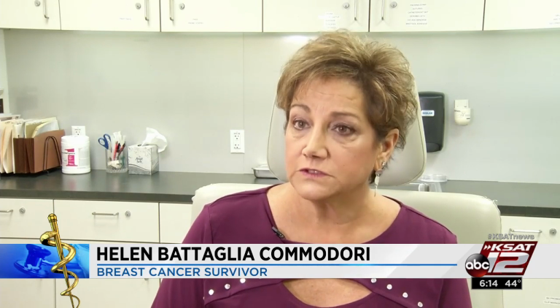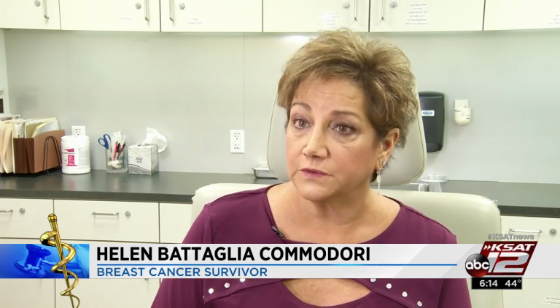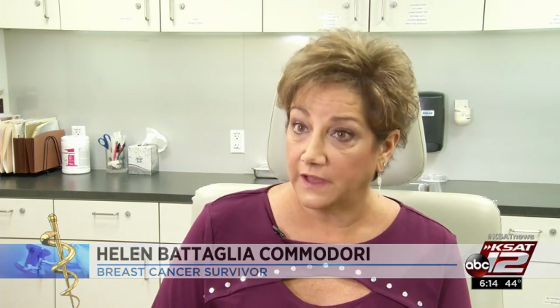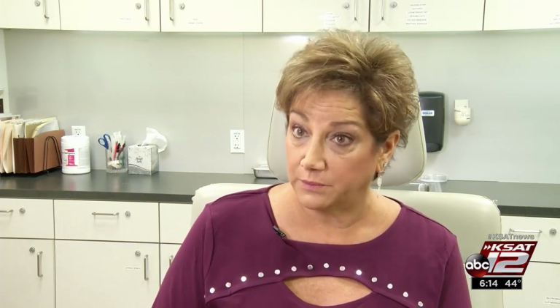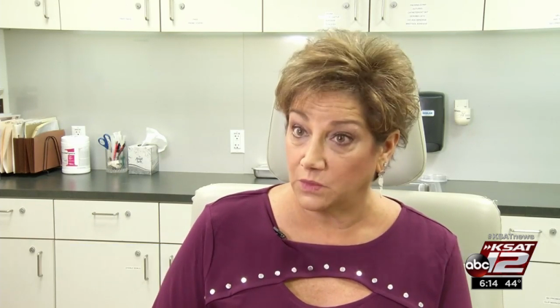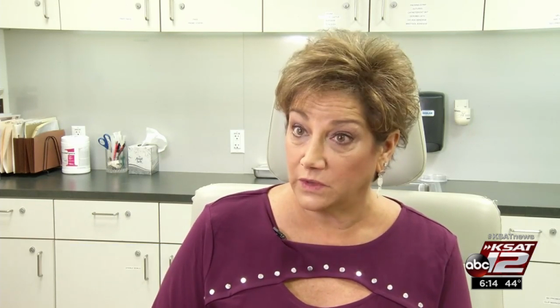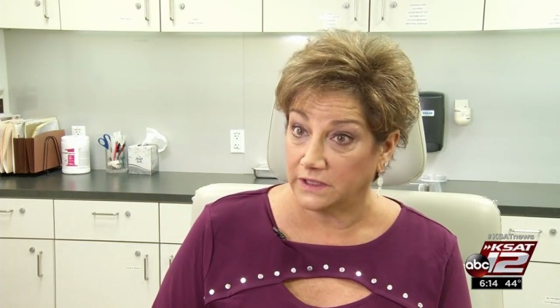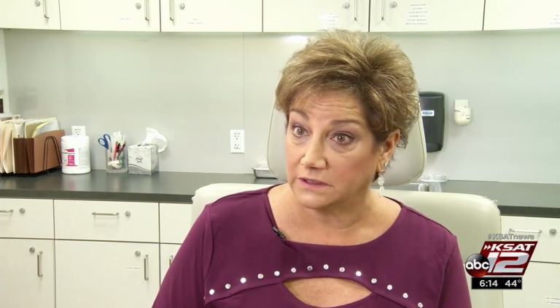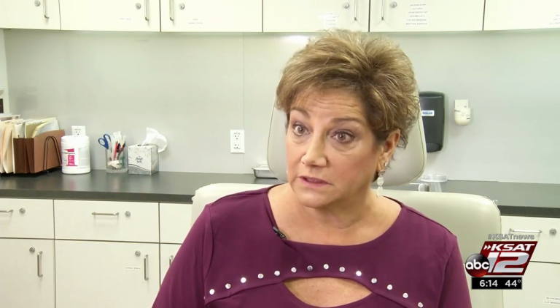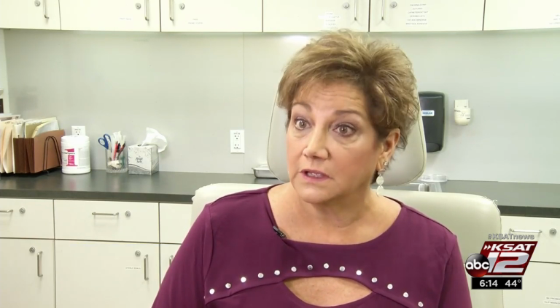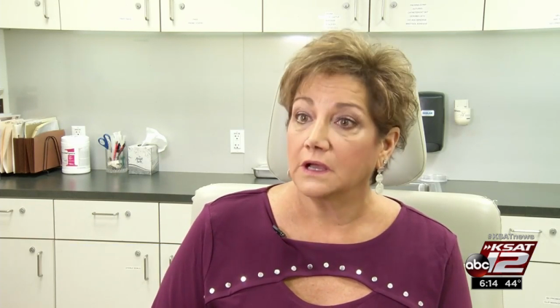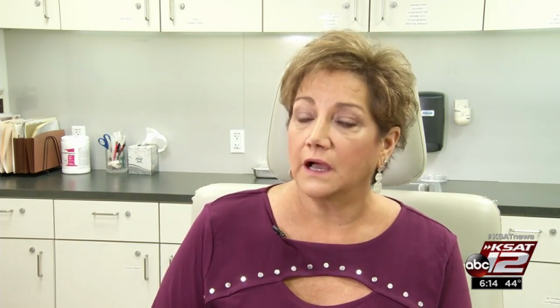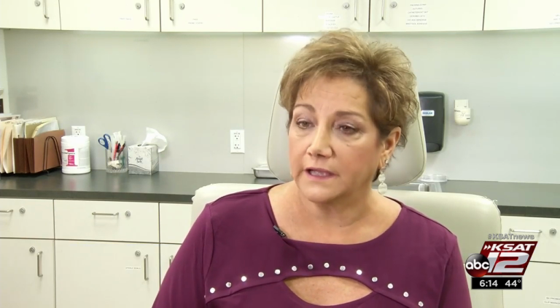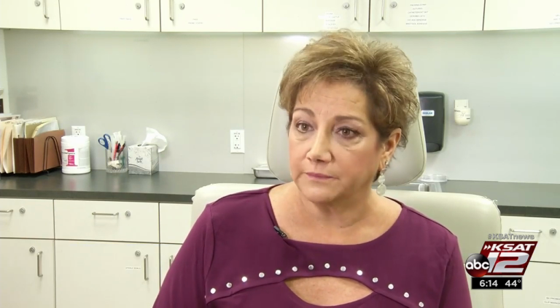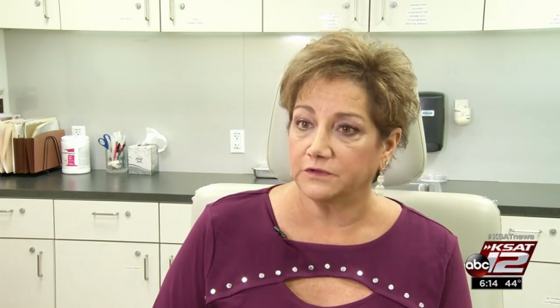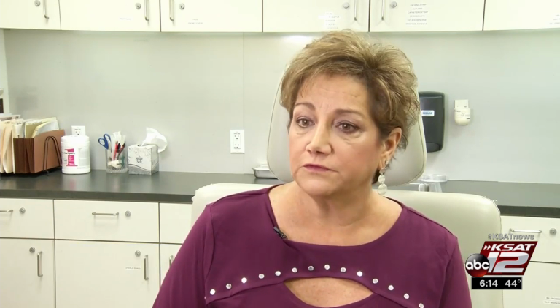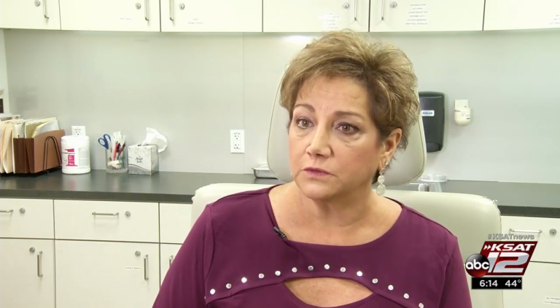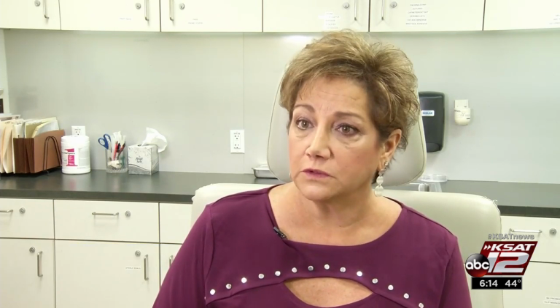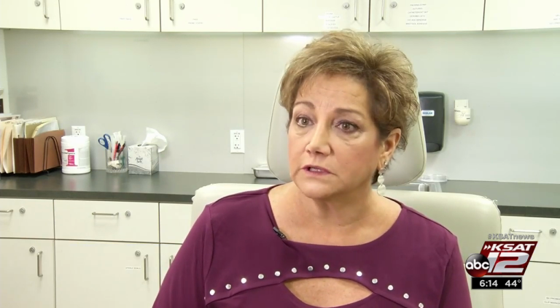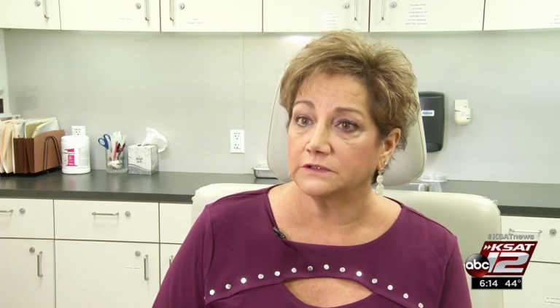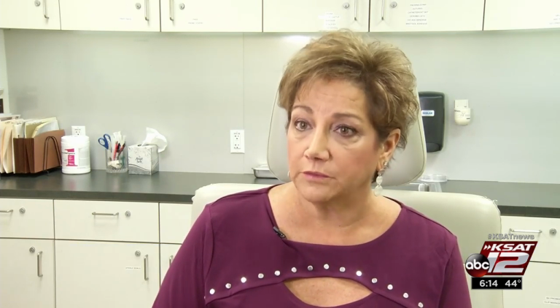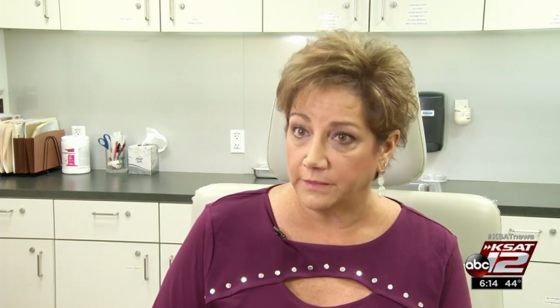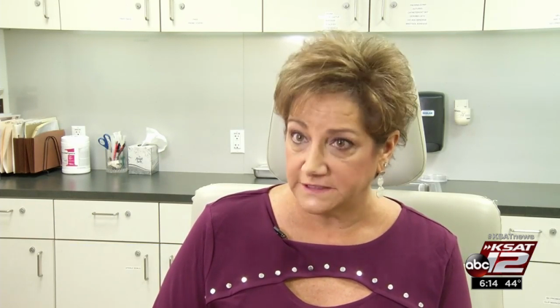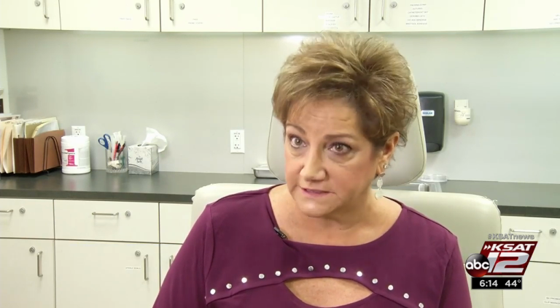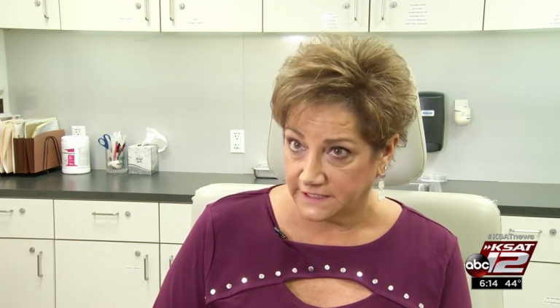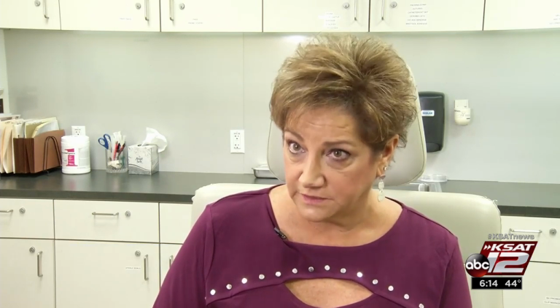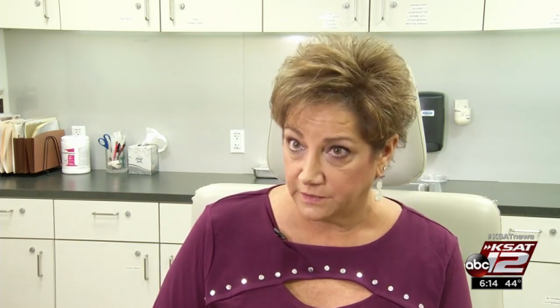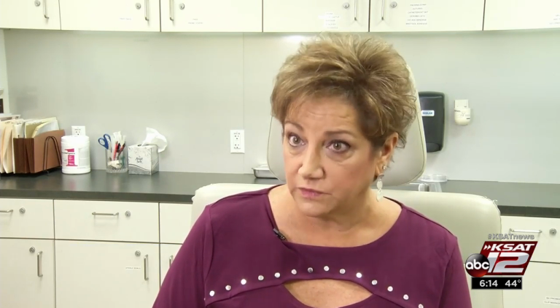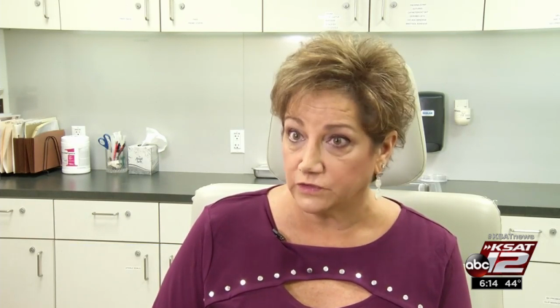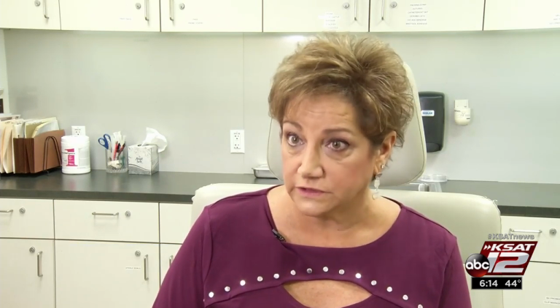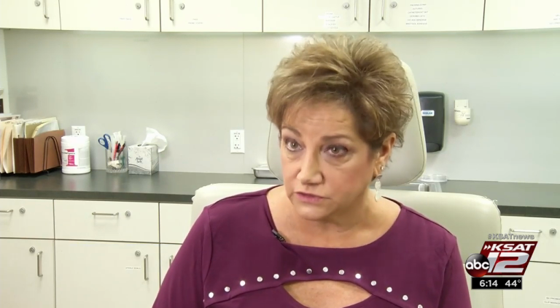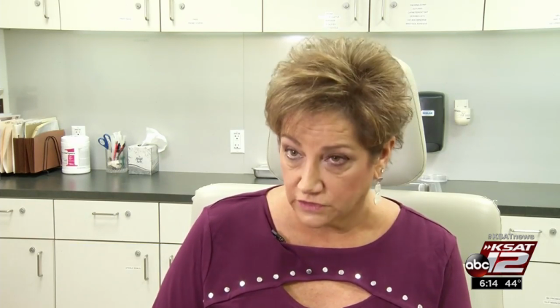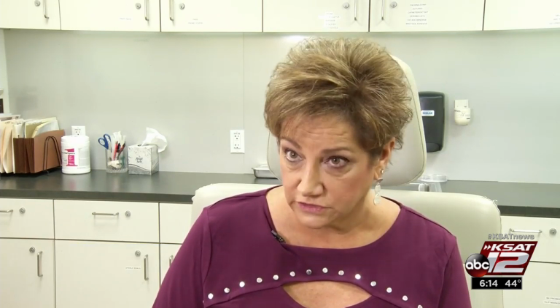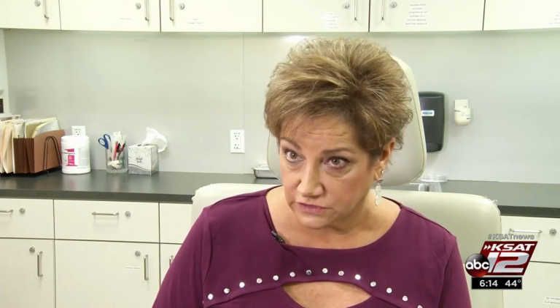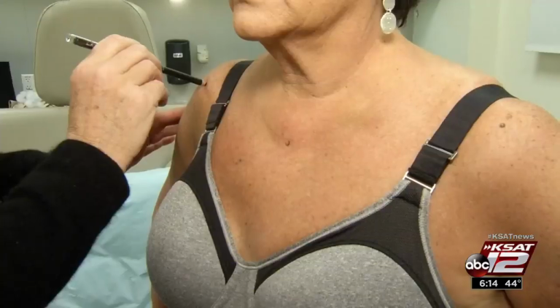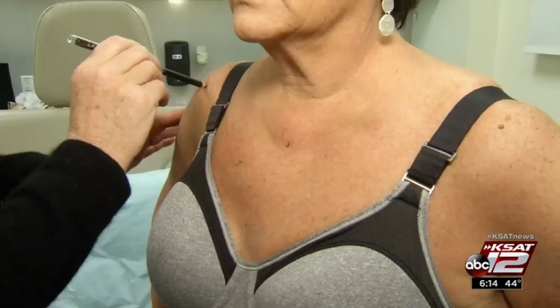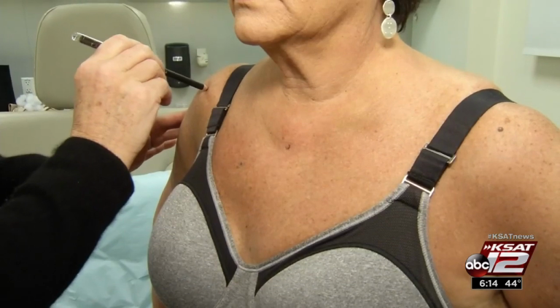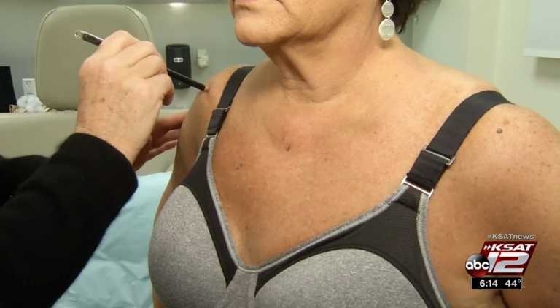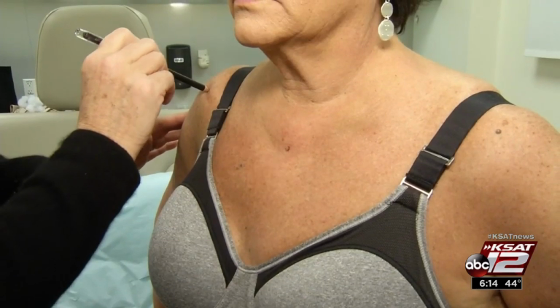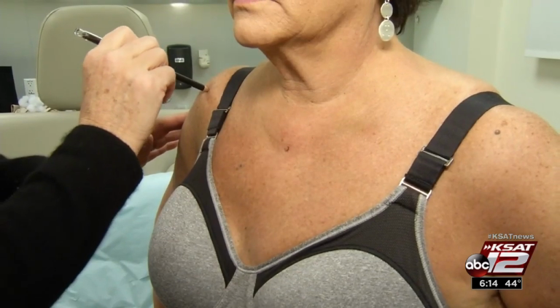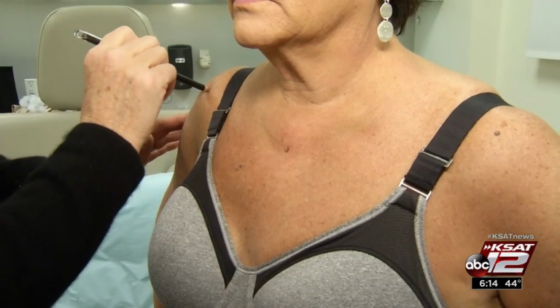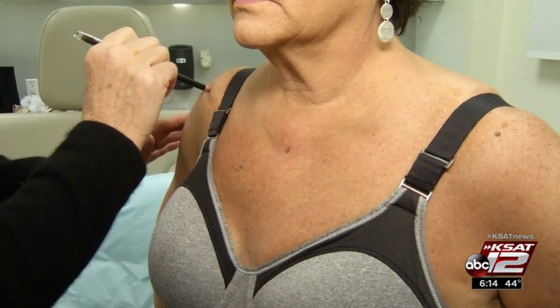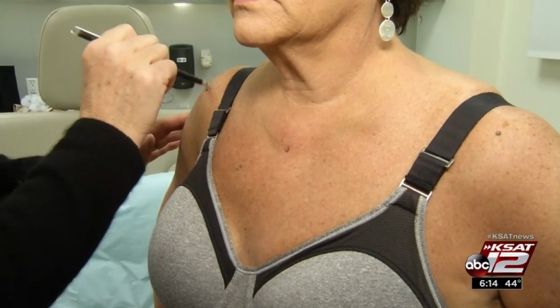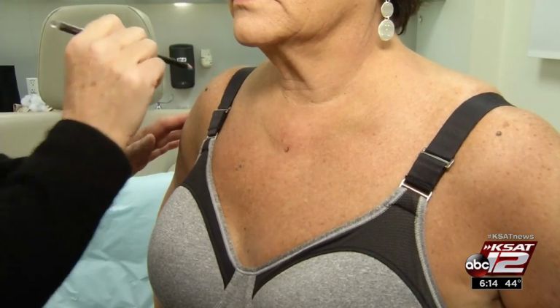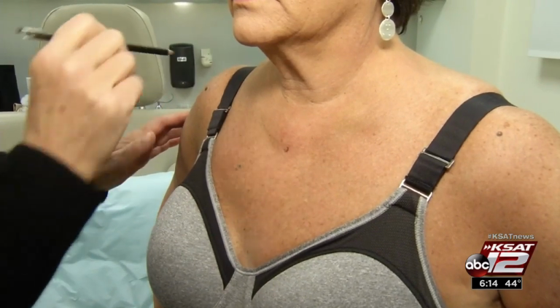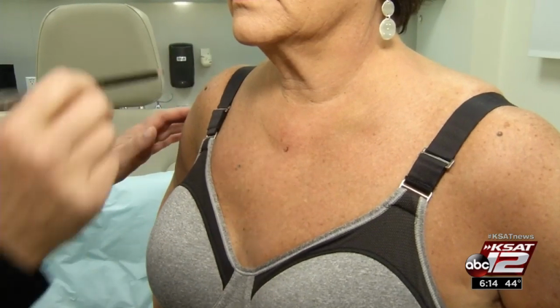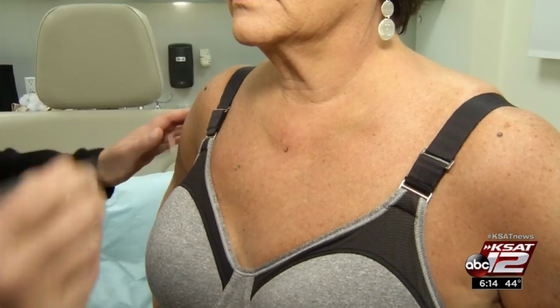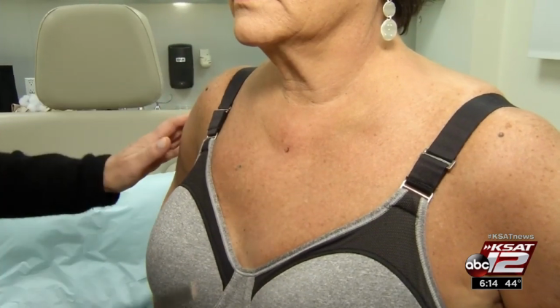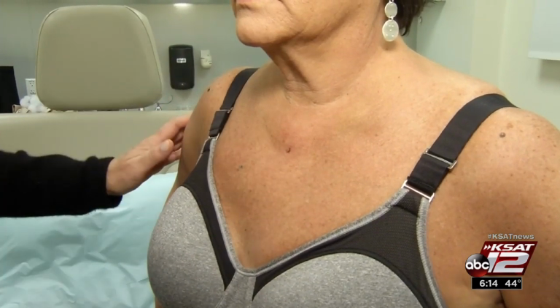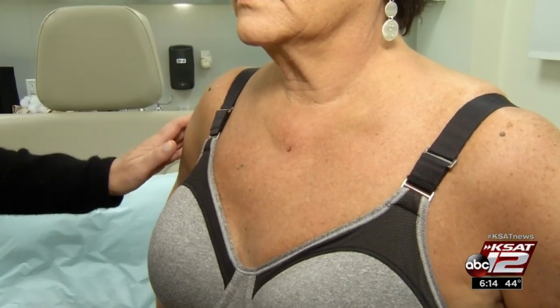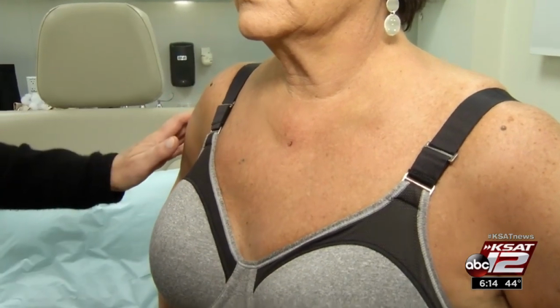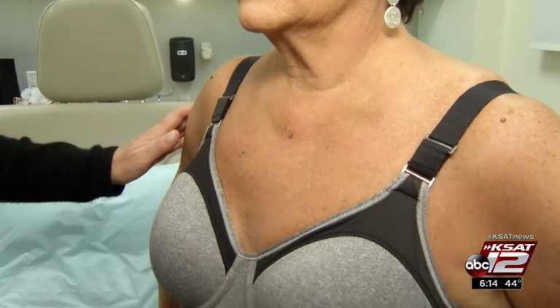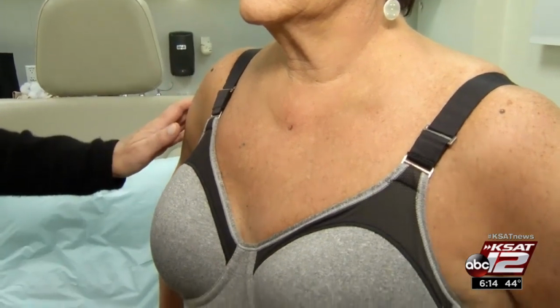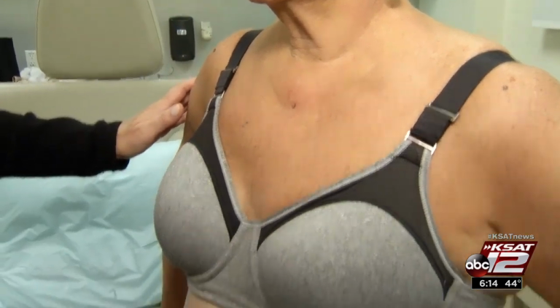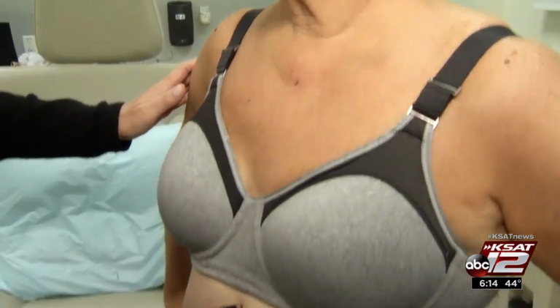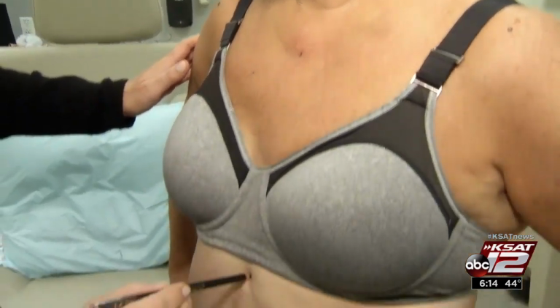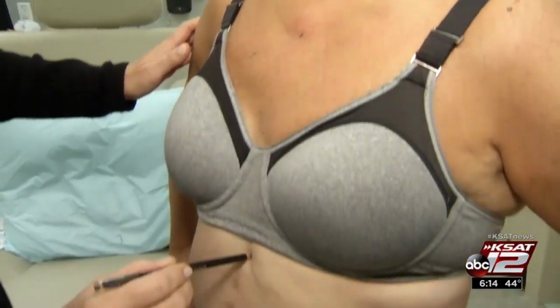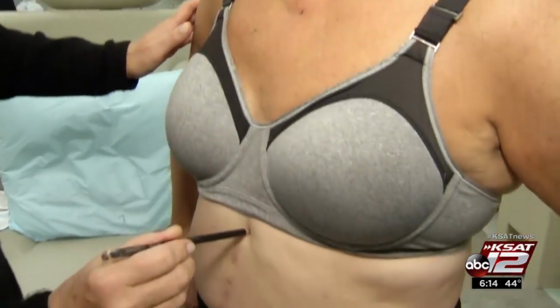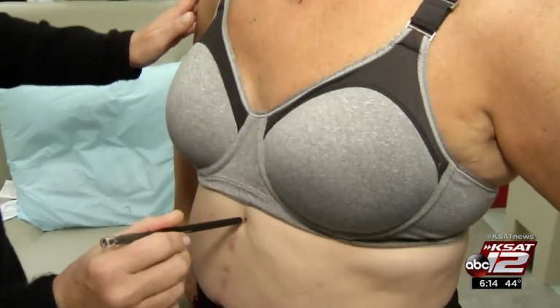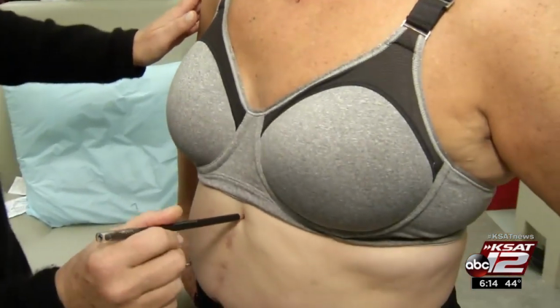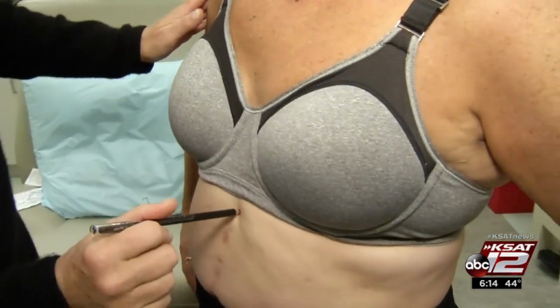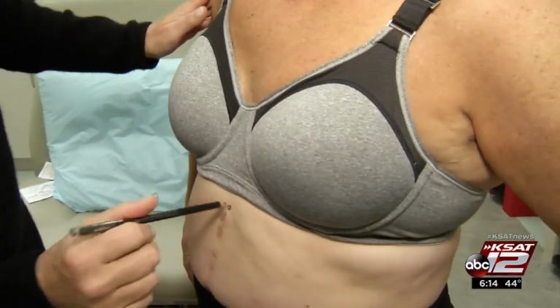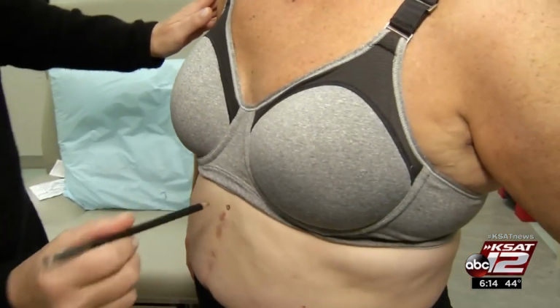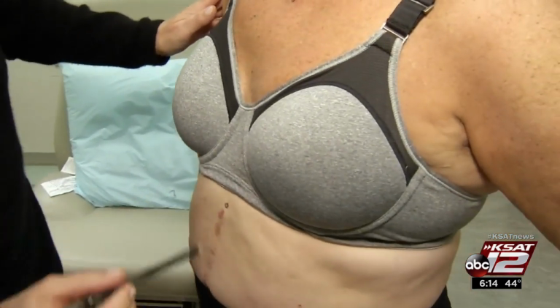And that was stage two. So at that point, I opted for a double mastectomy with reconstruction. Infection after surgery meant the implants had to come out.